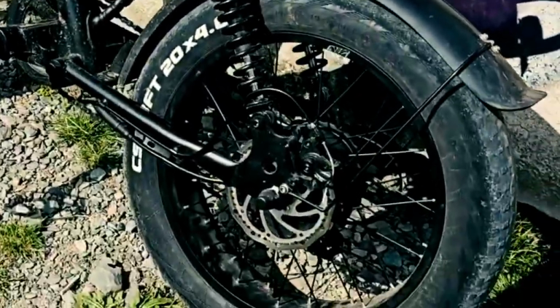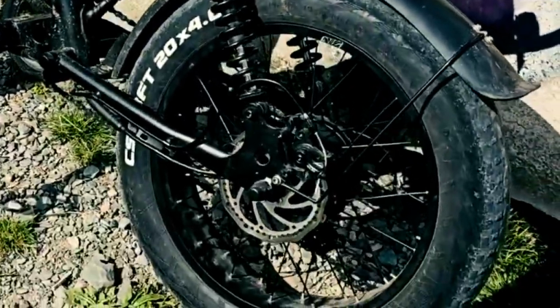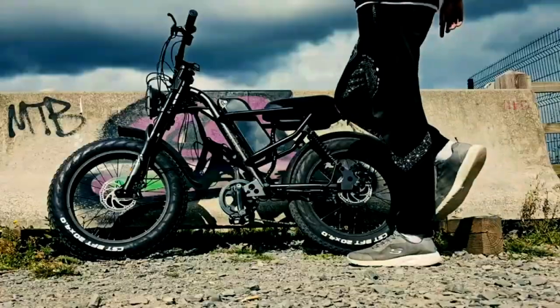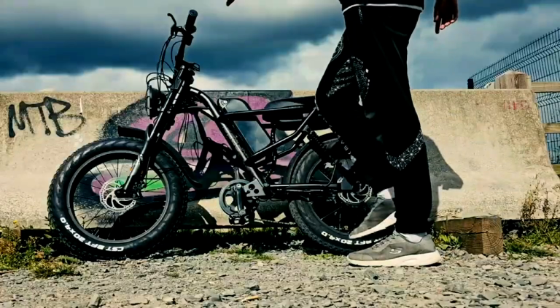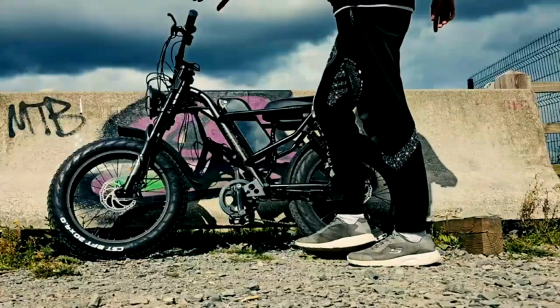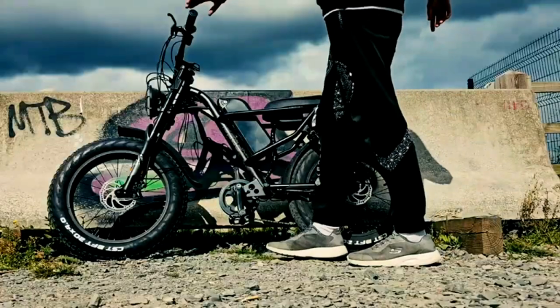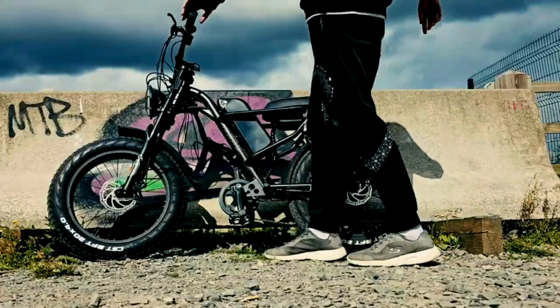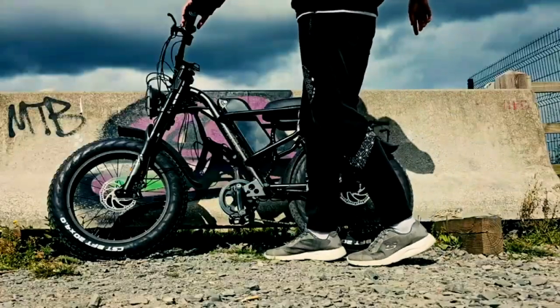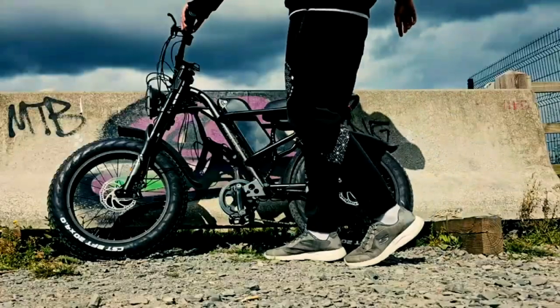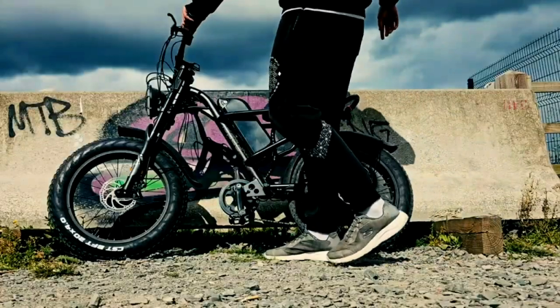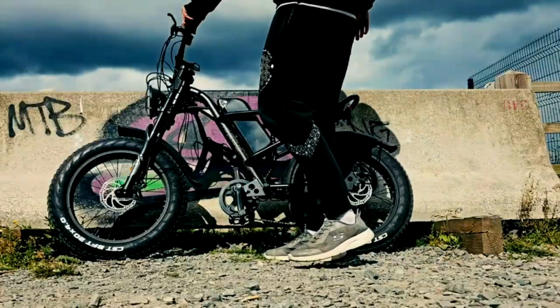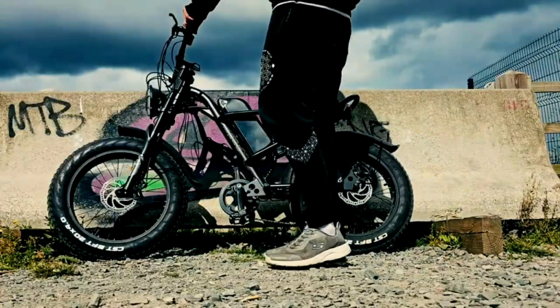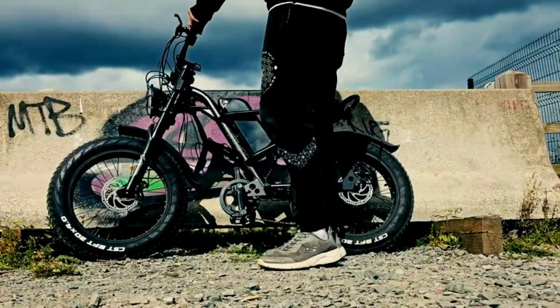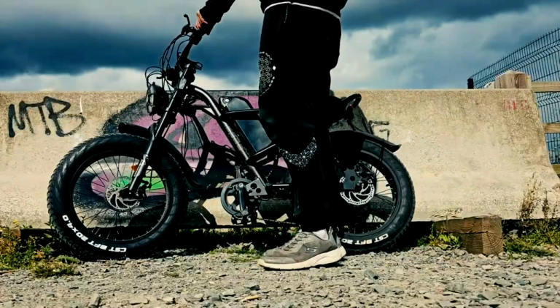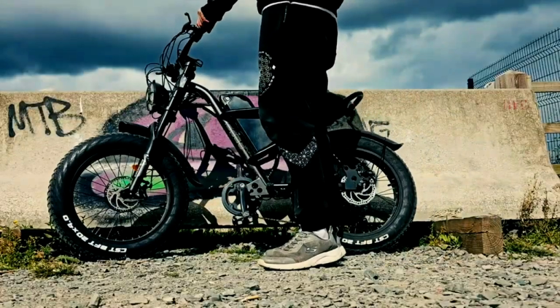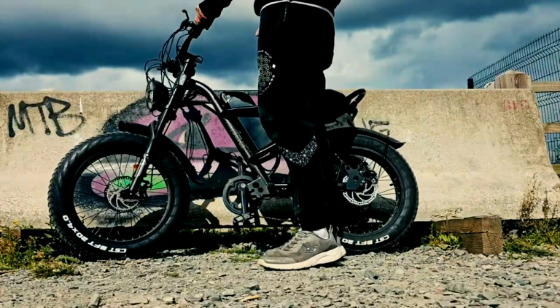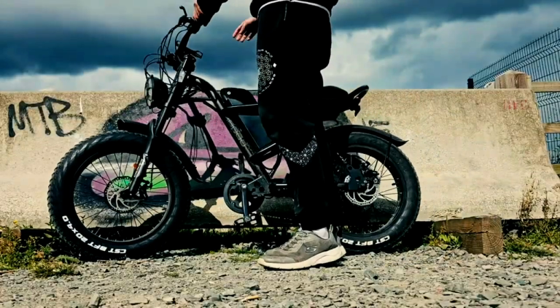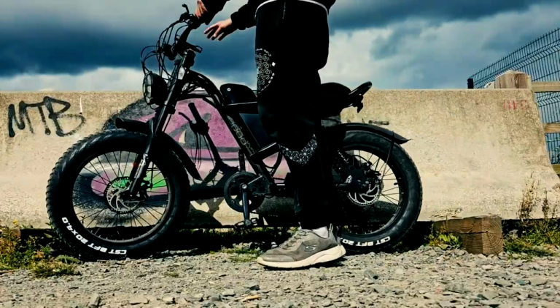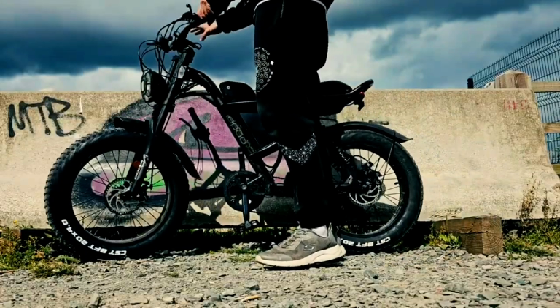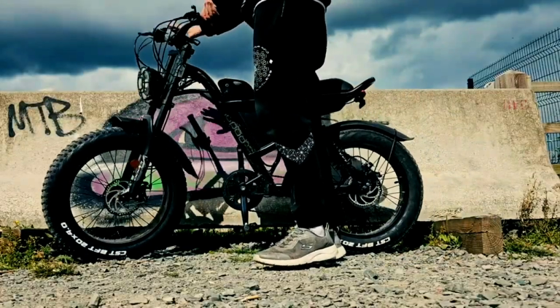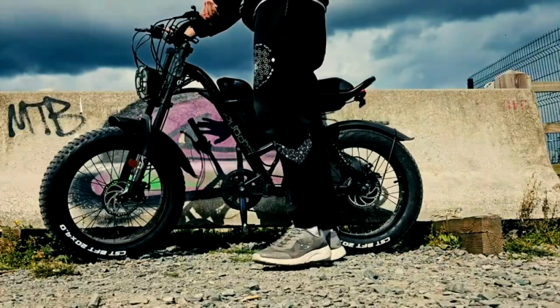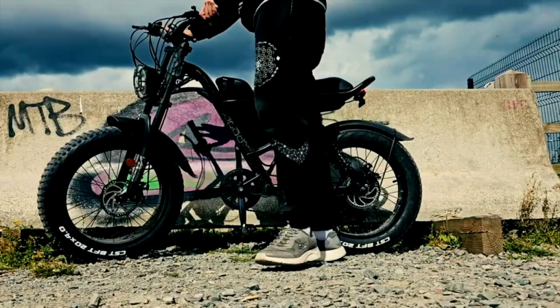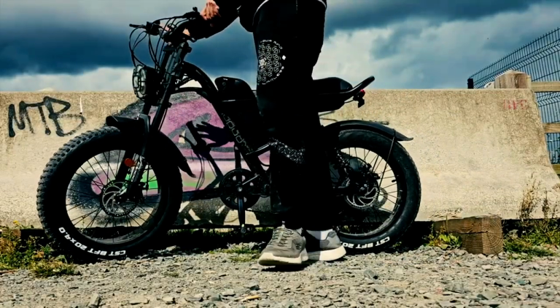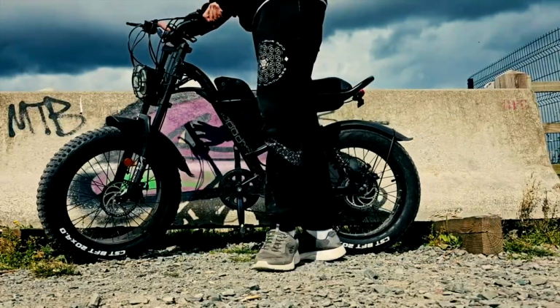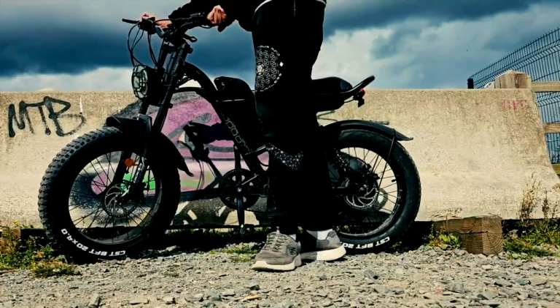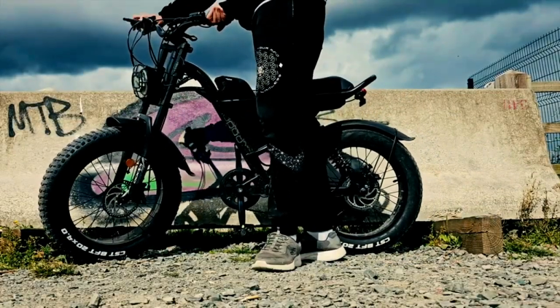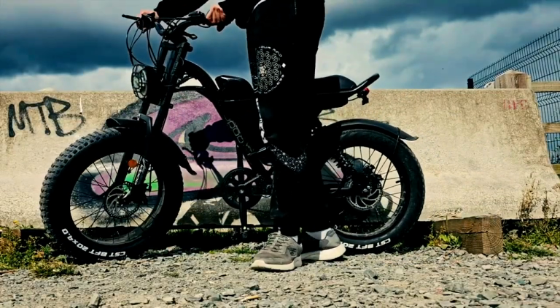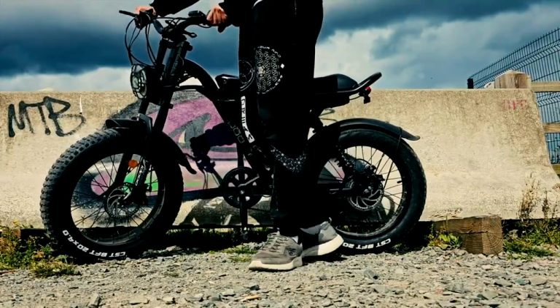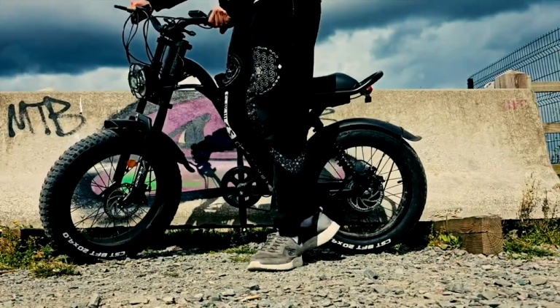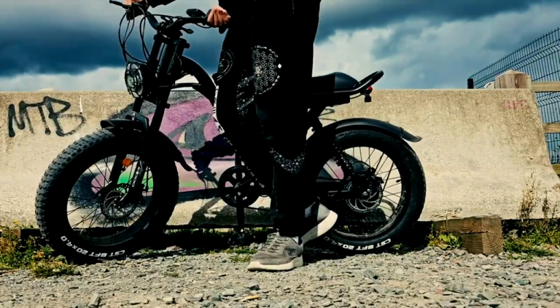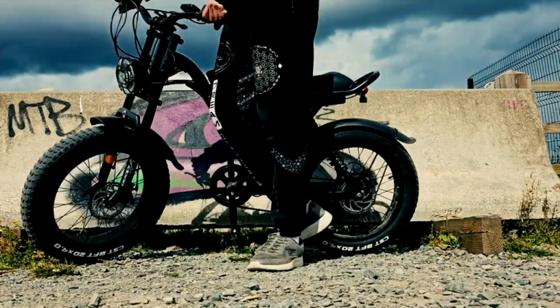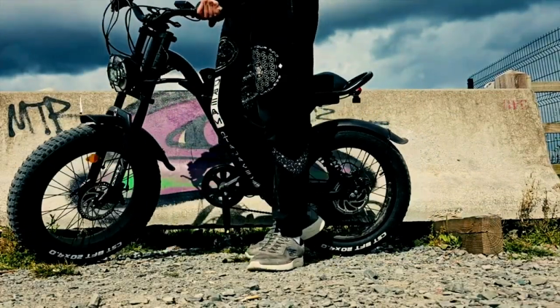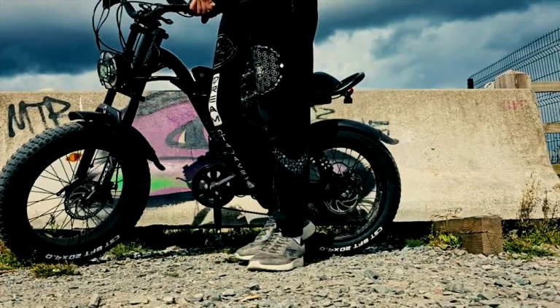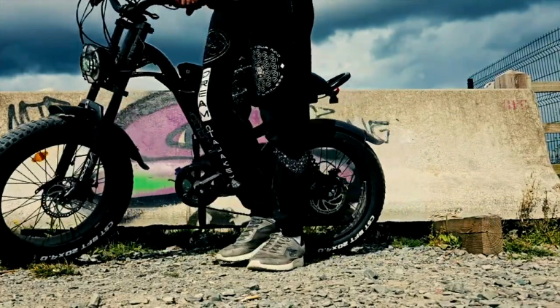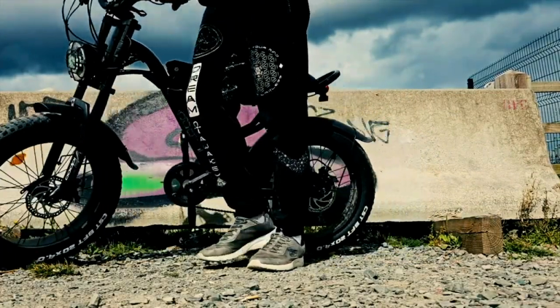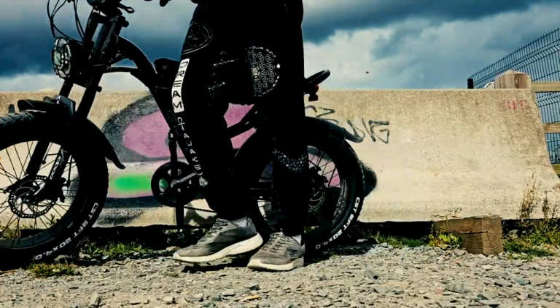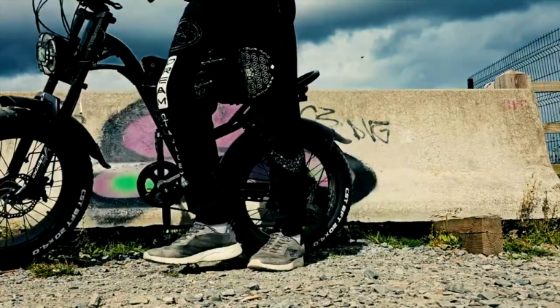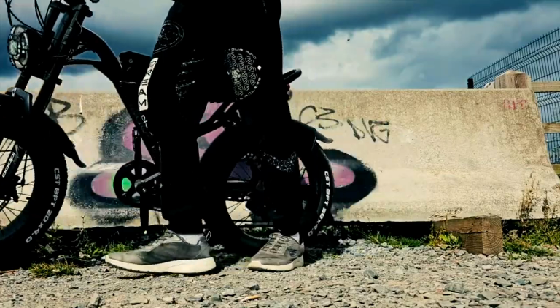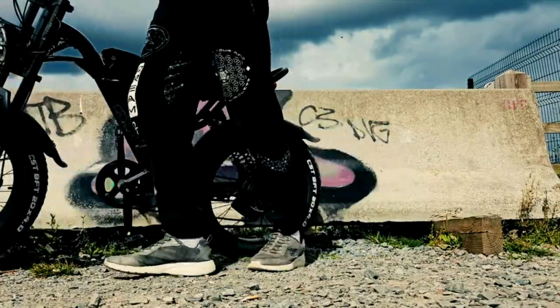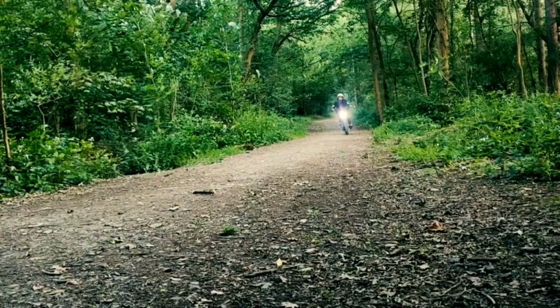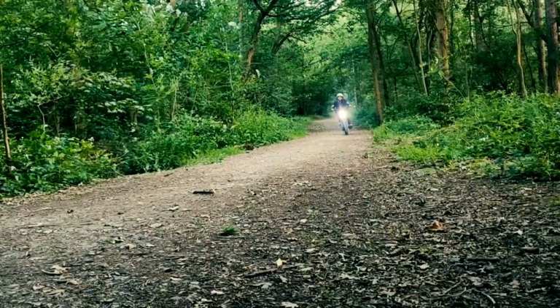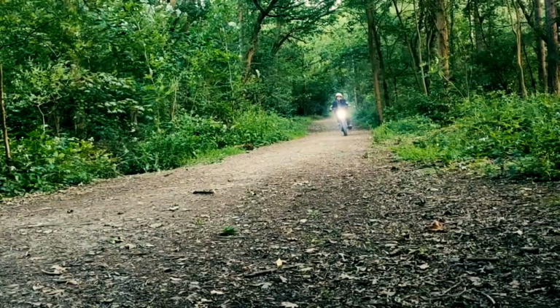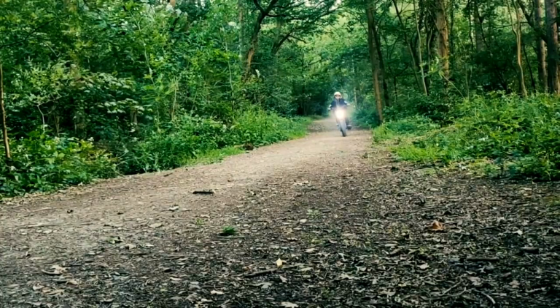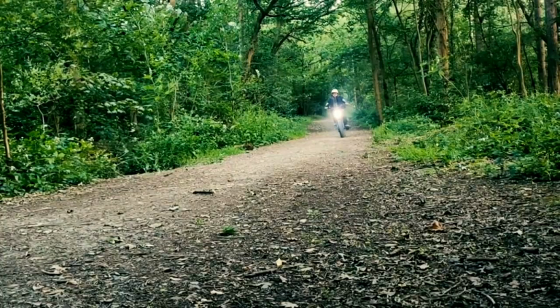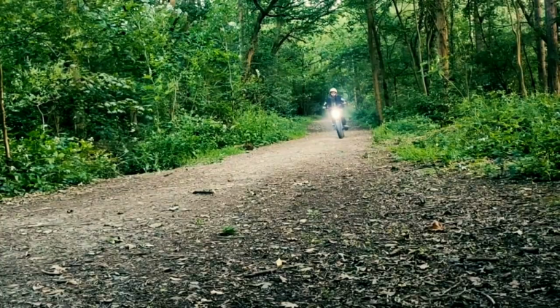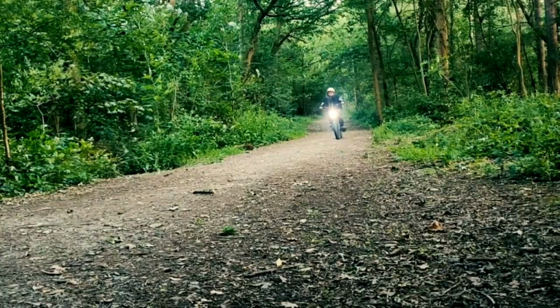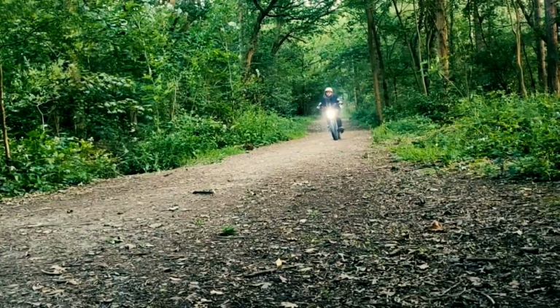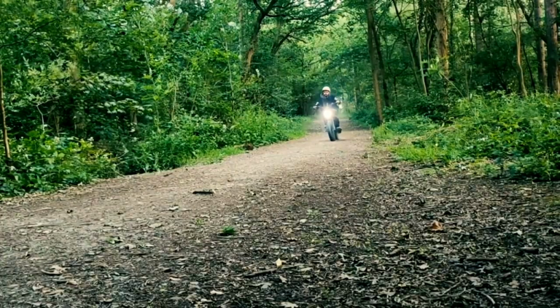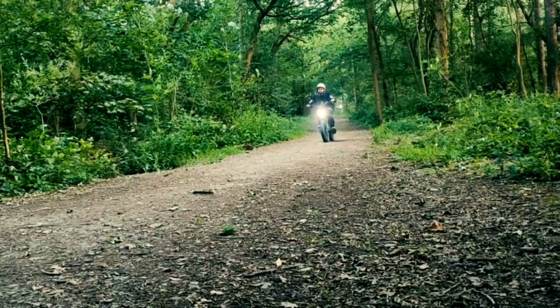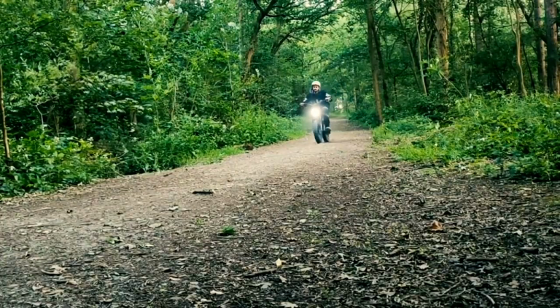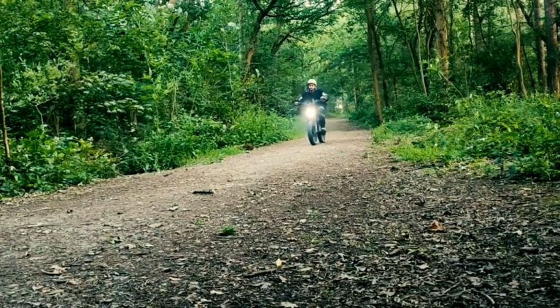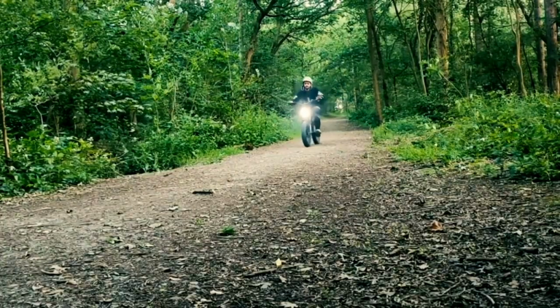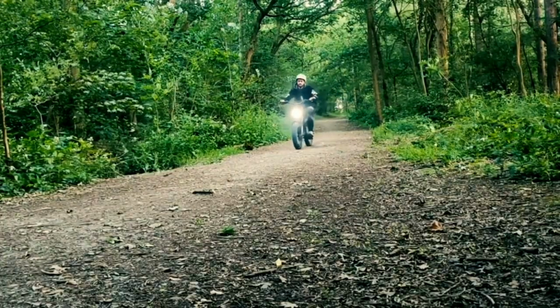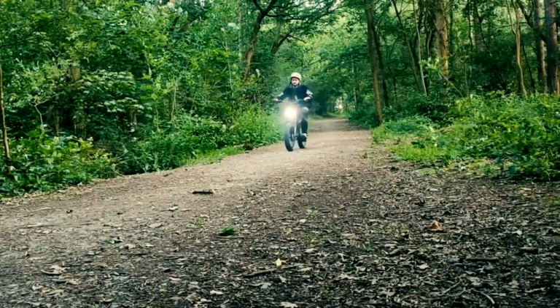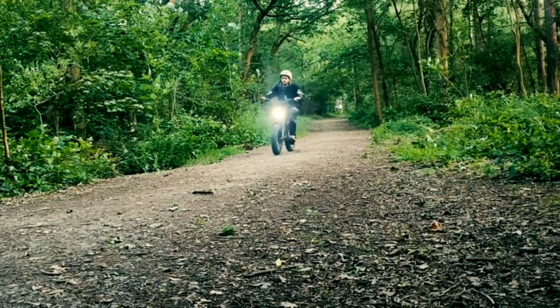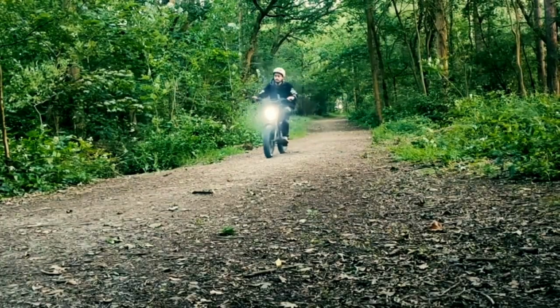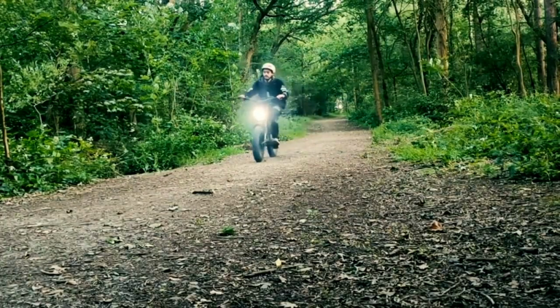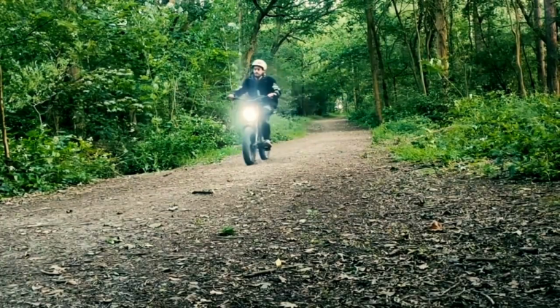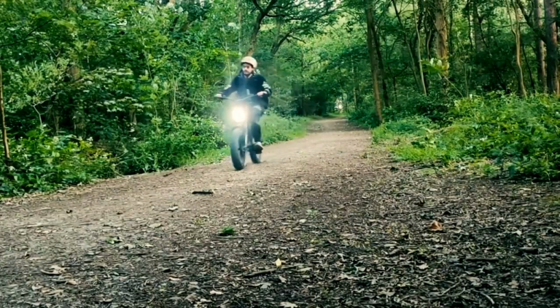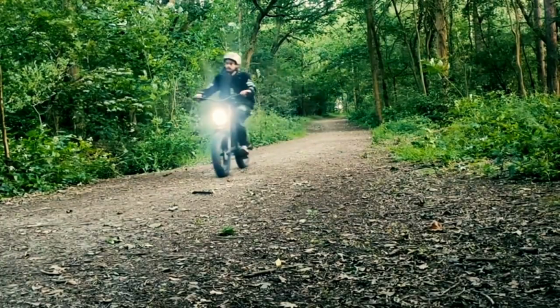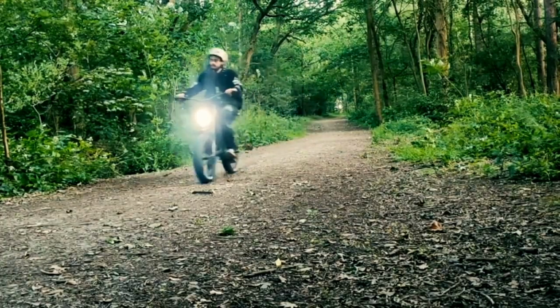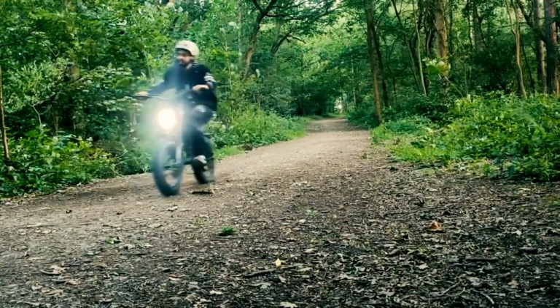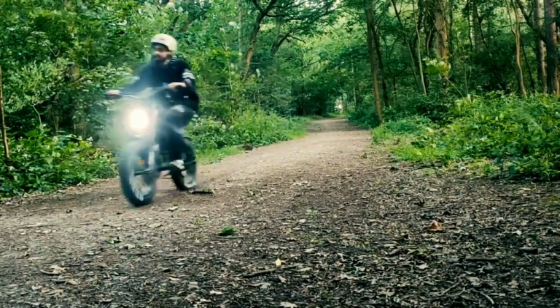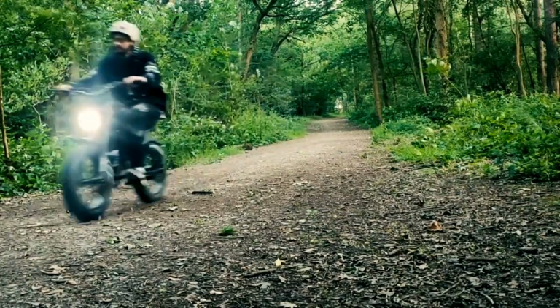The Winter Moped Style e-bike embodies Riding Times' commitment to quality and value, delivering style, power, and reliability in one package.